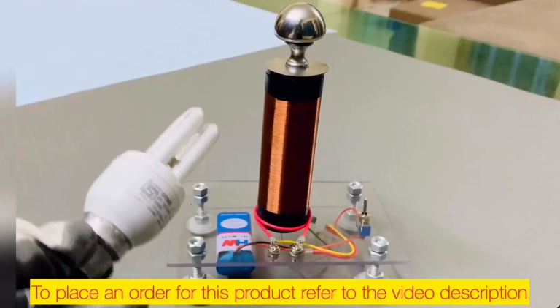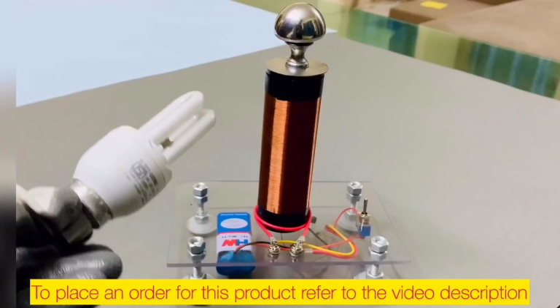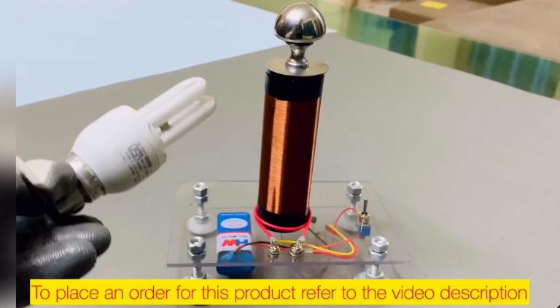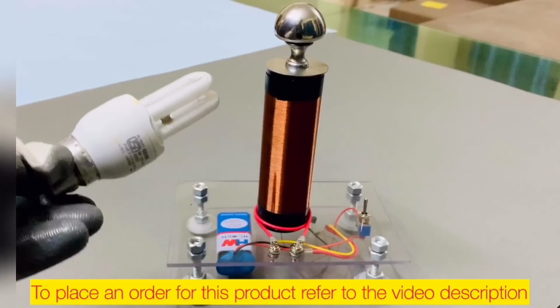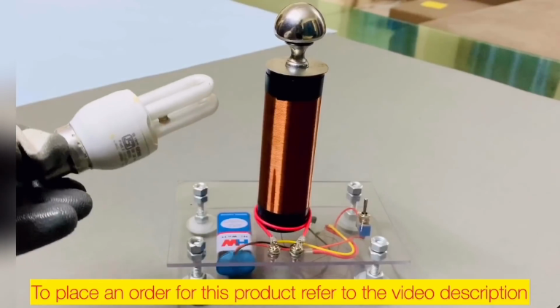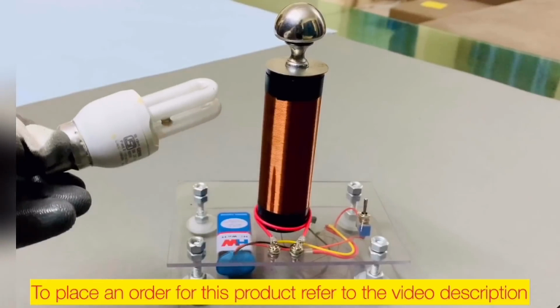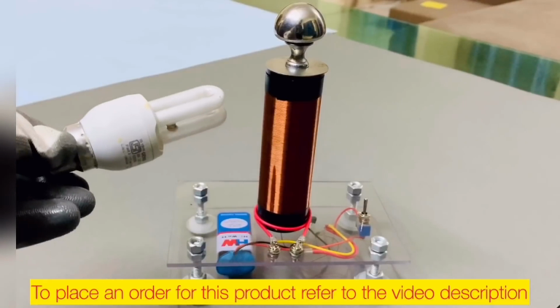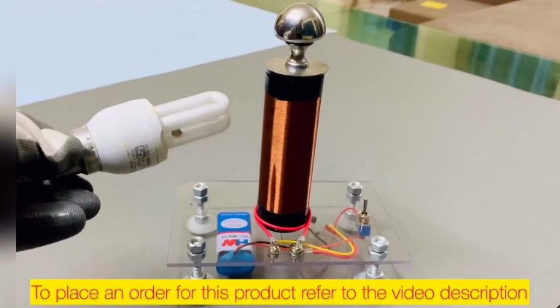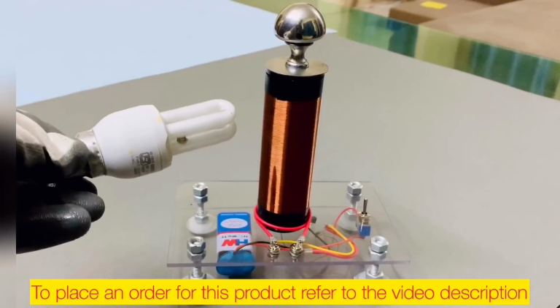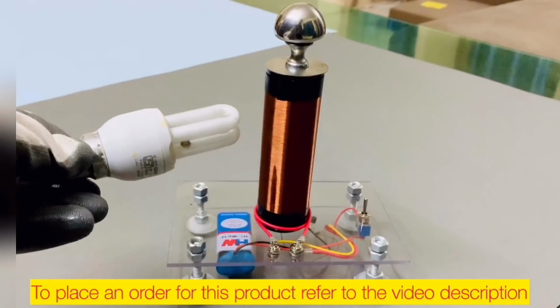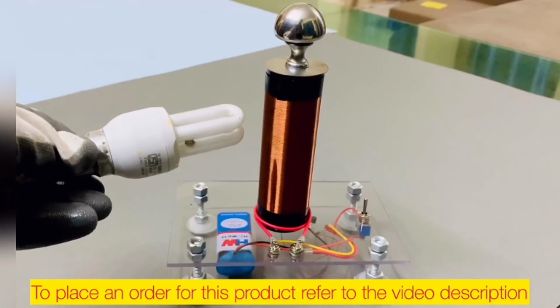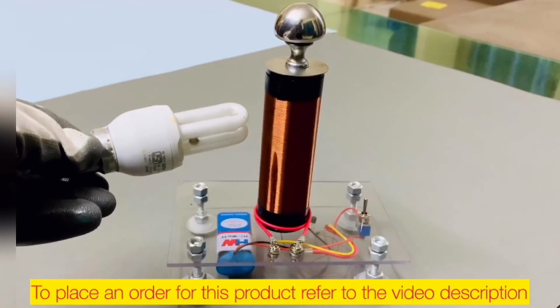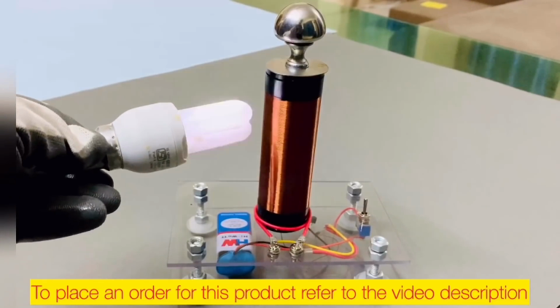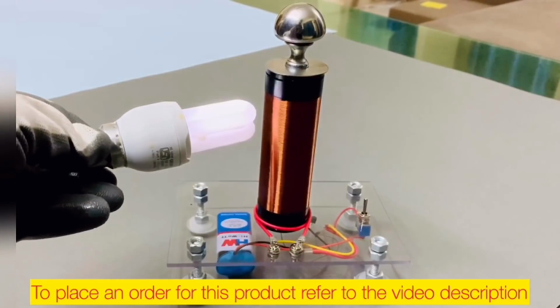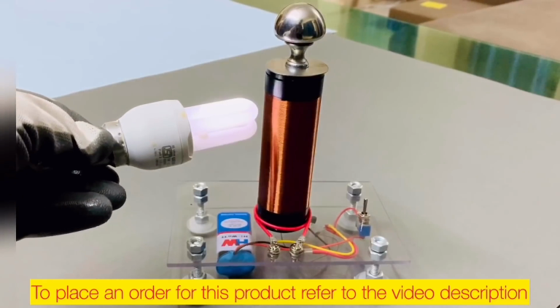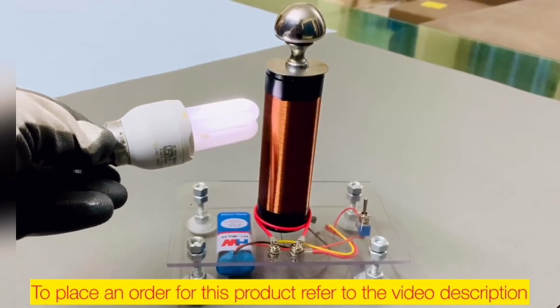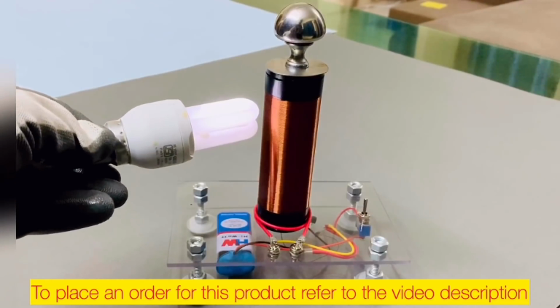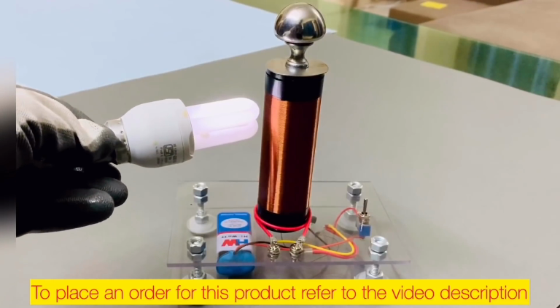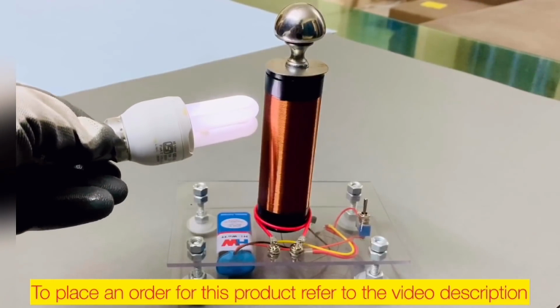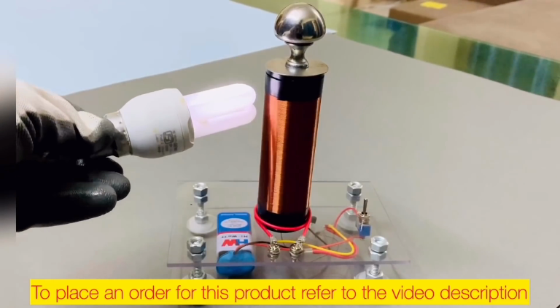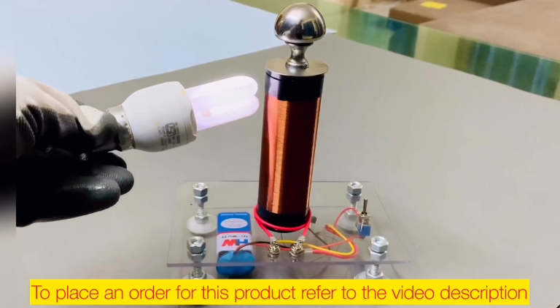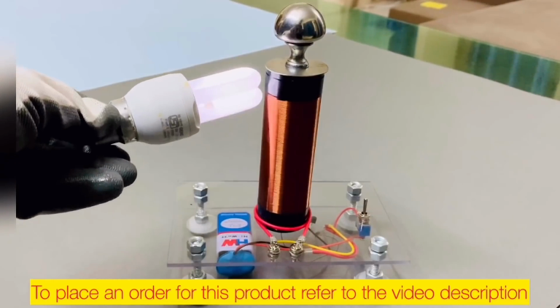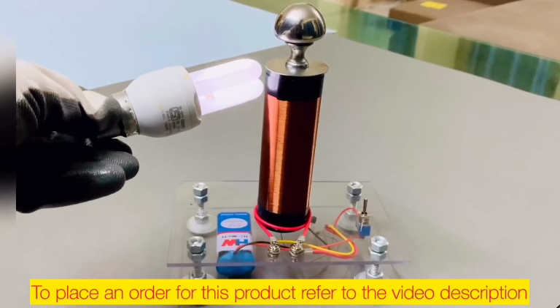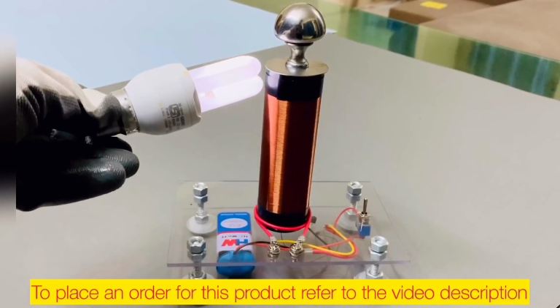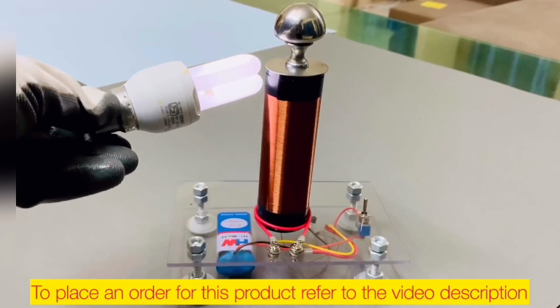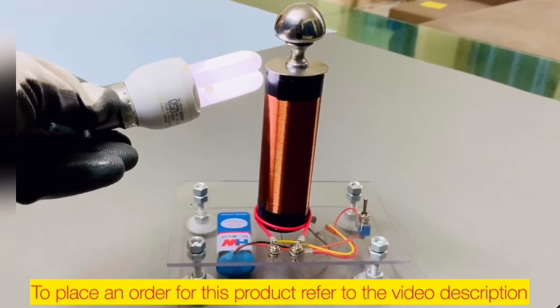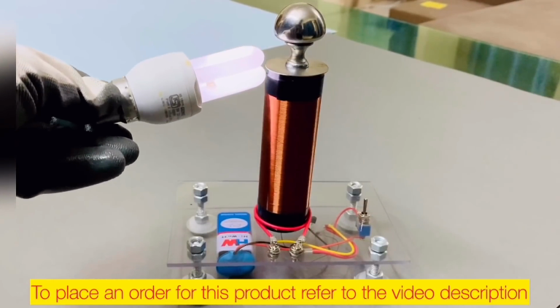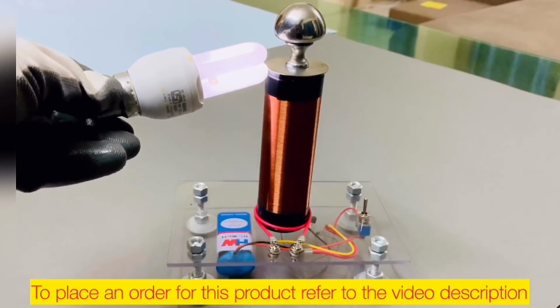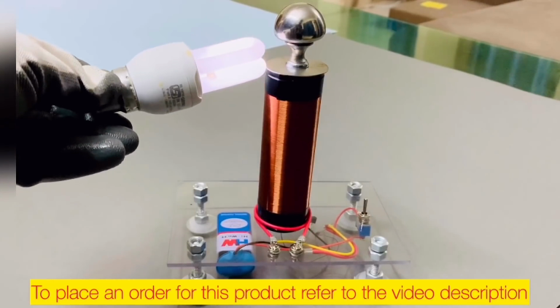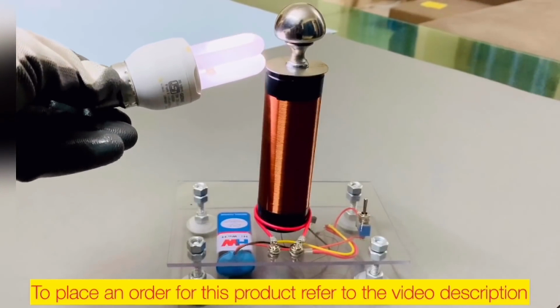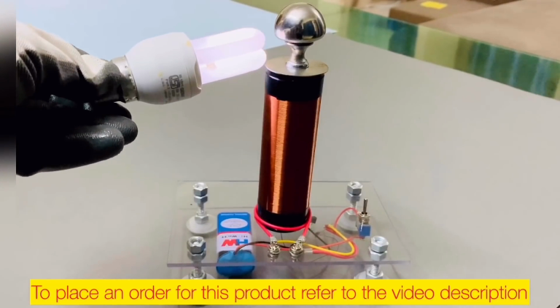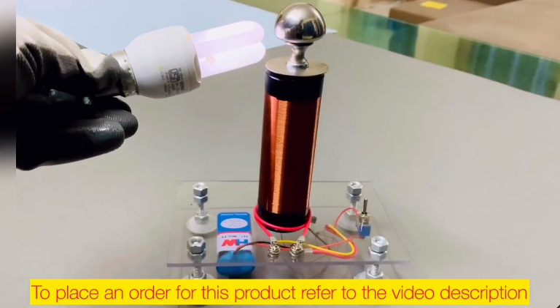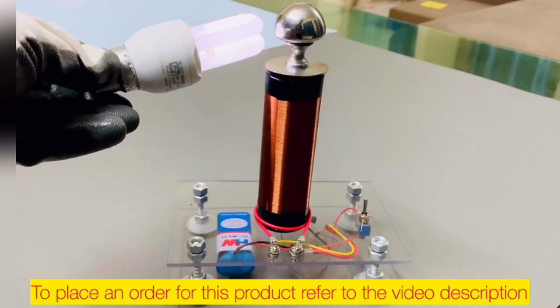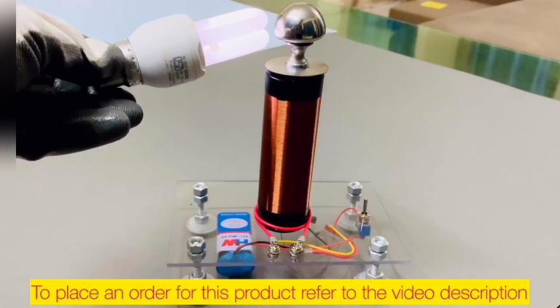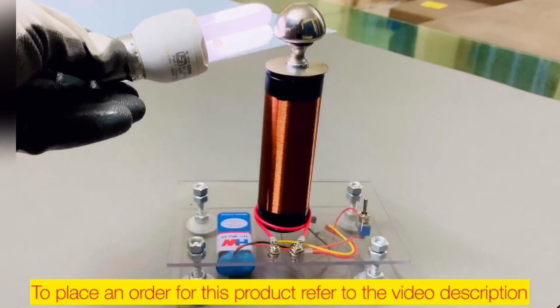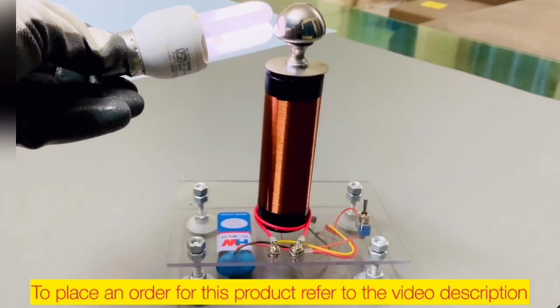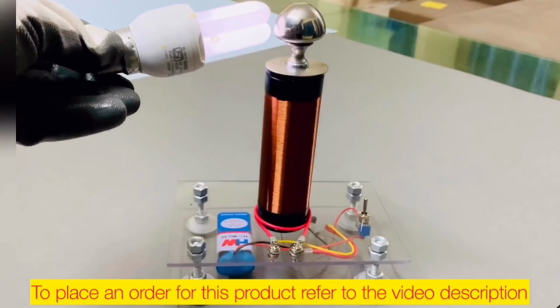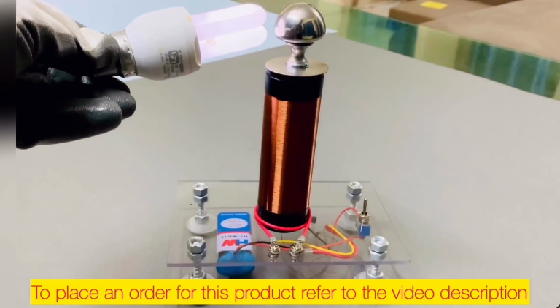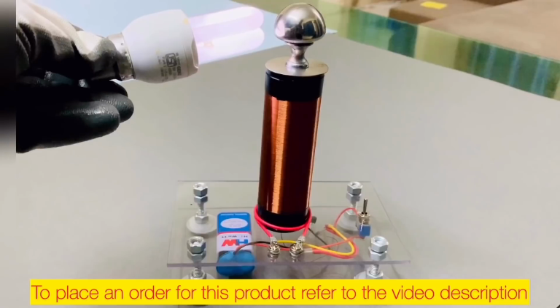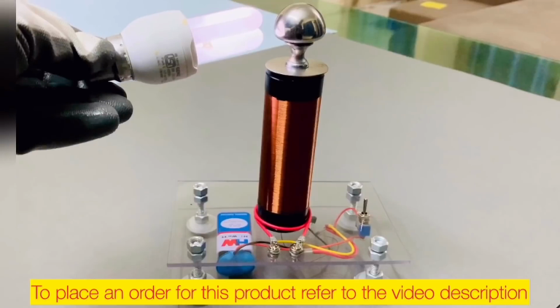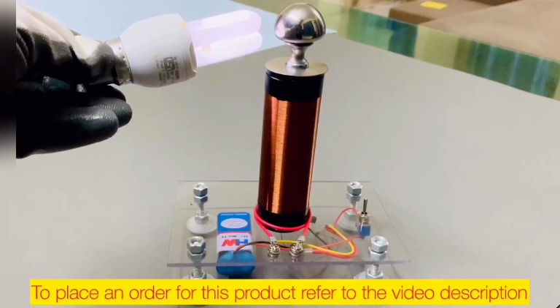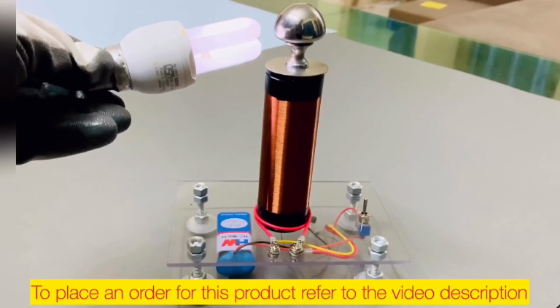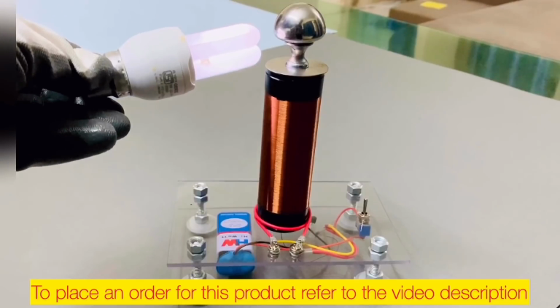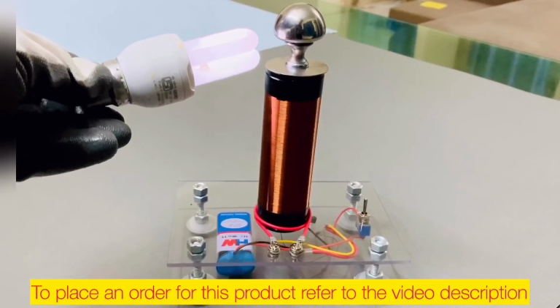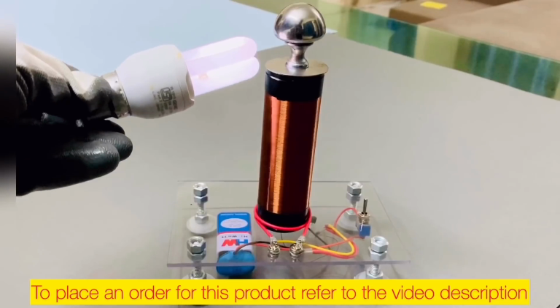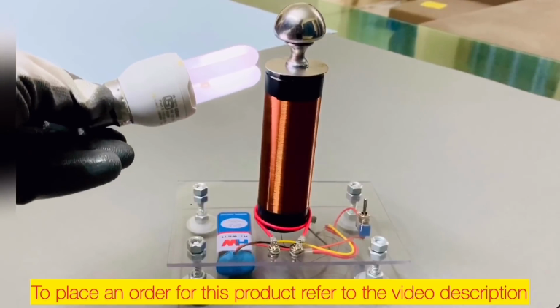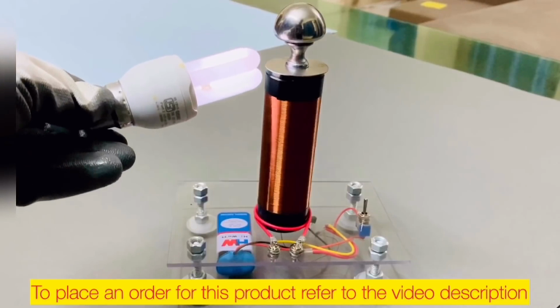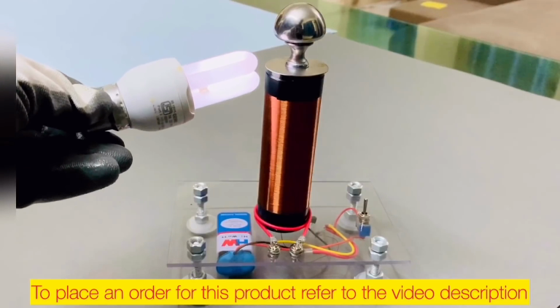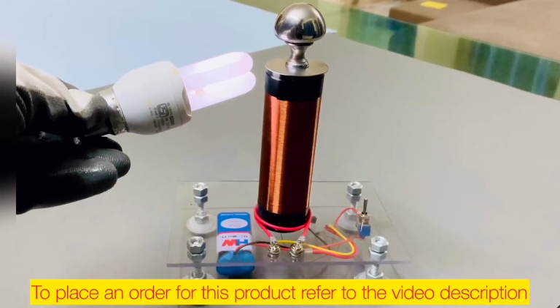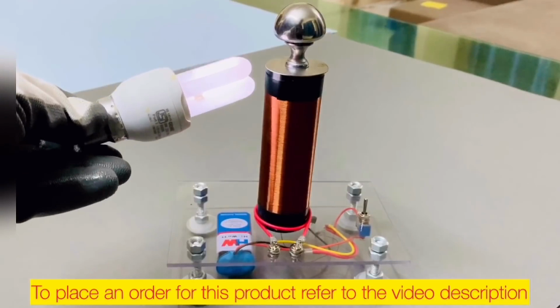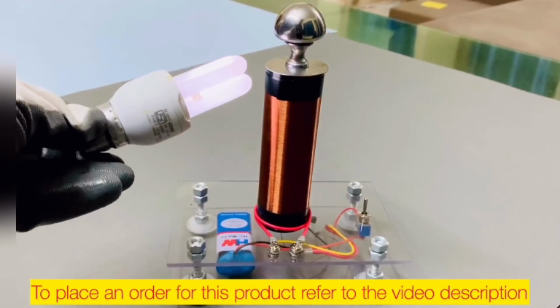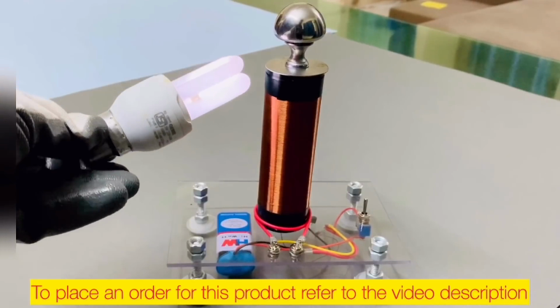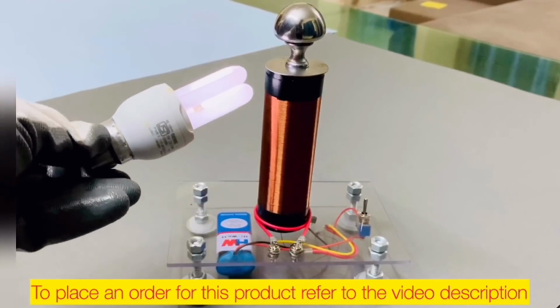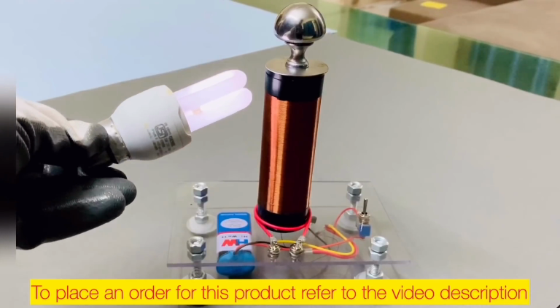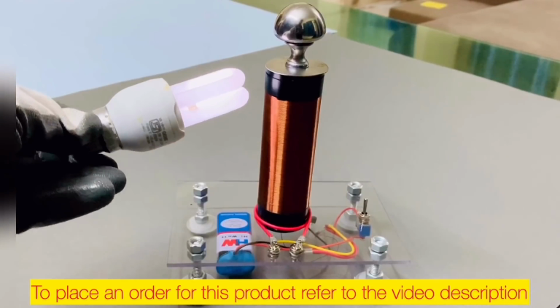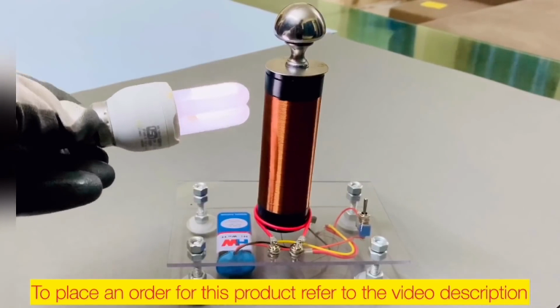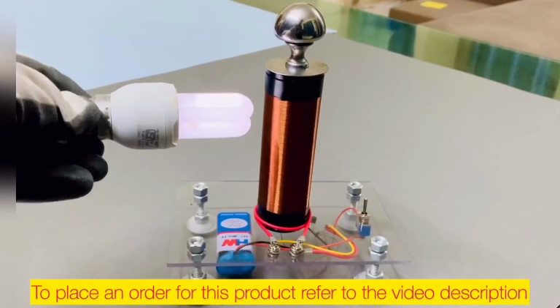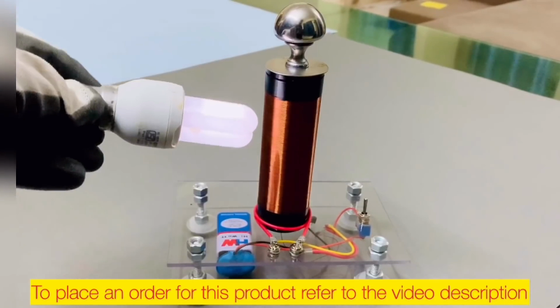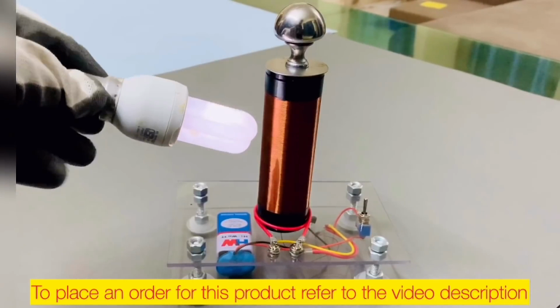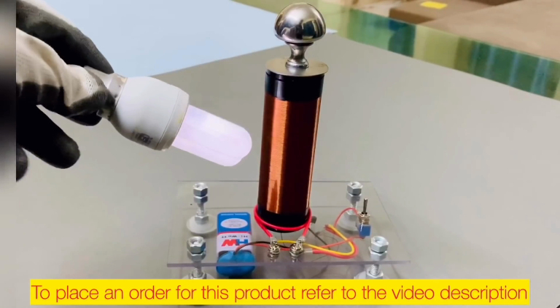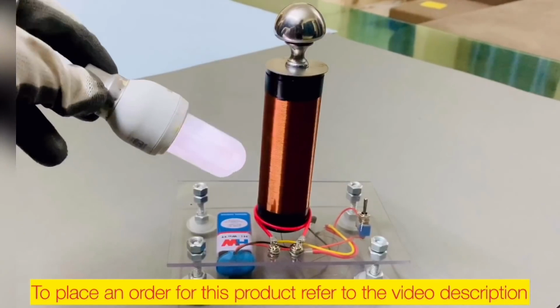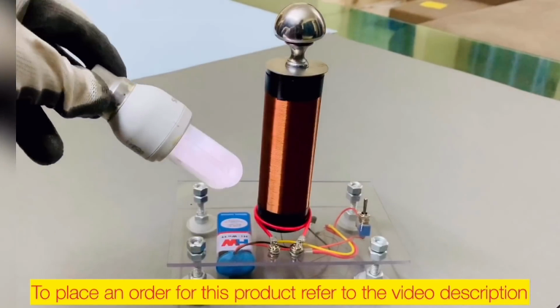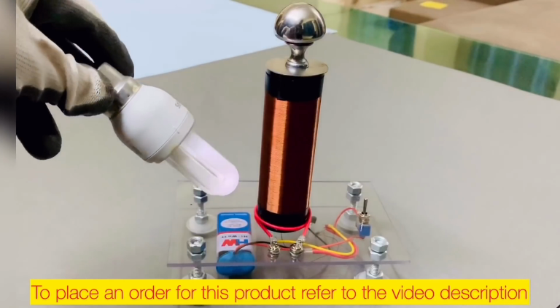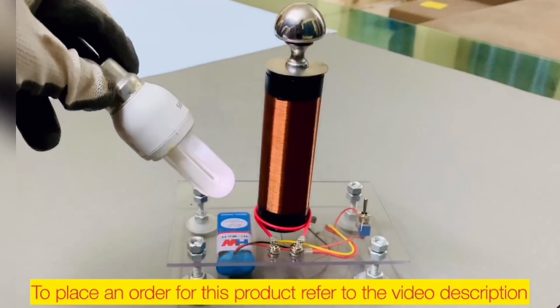Welcome back to my channel. In this video we're gonna see how to make a mini Tesla coil. This is an awesome project so let's get started.